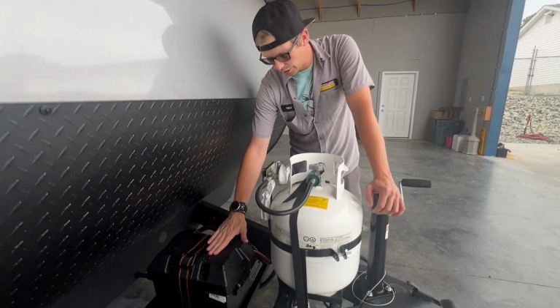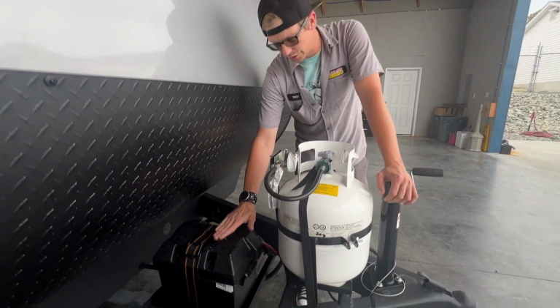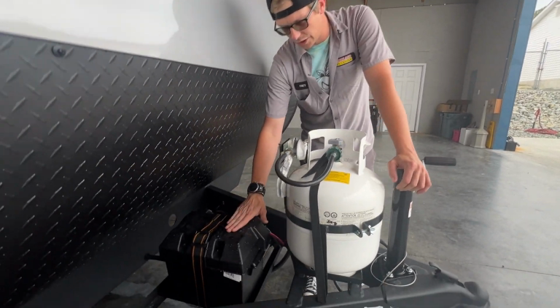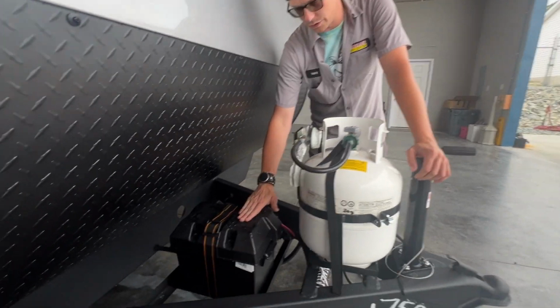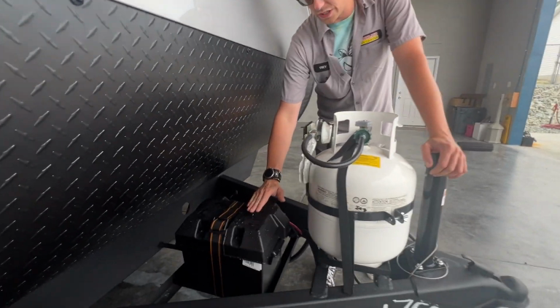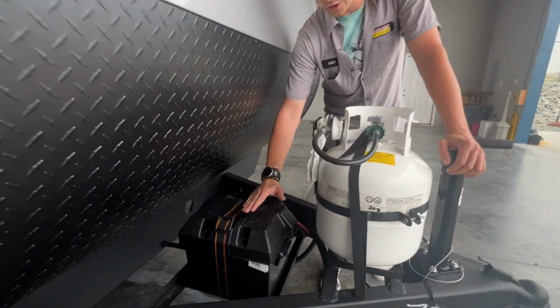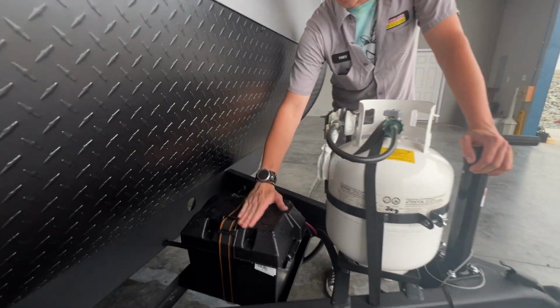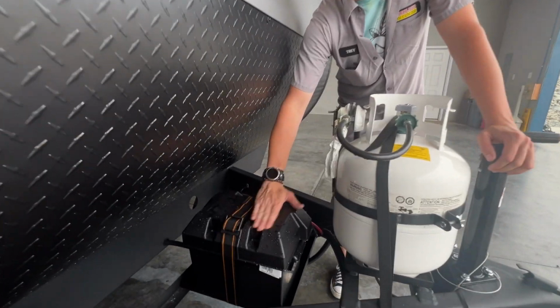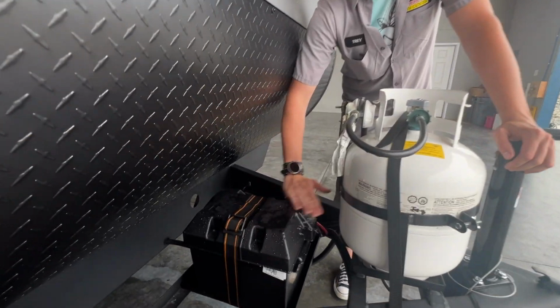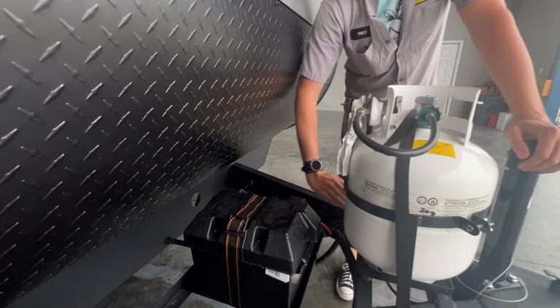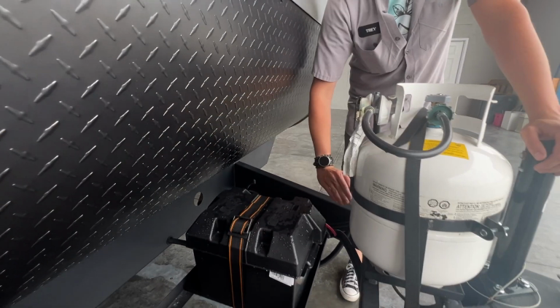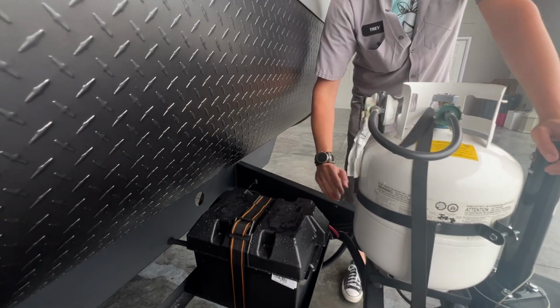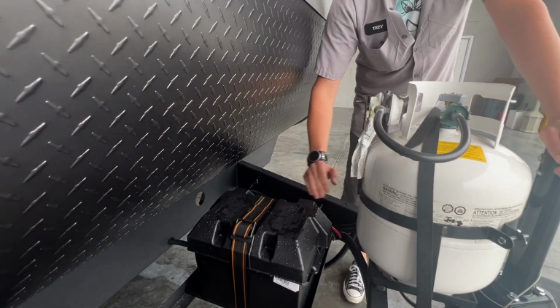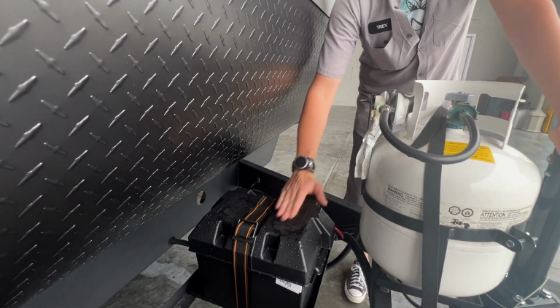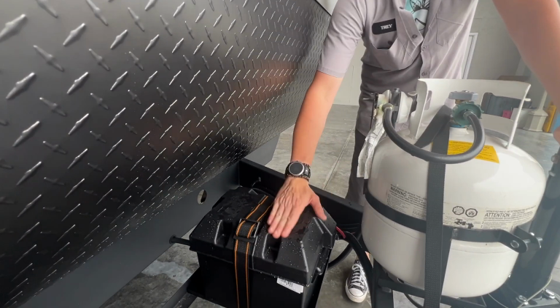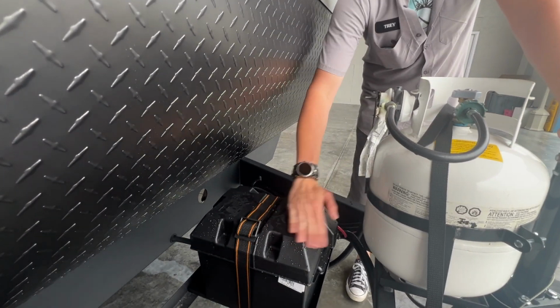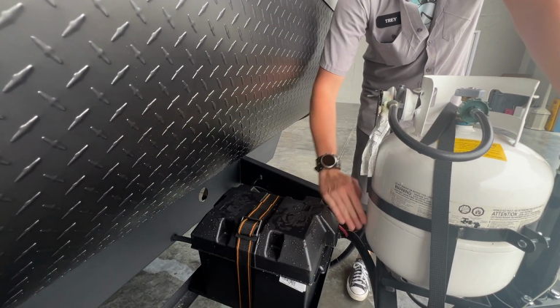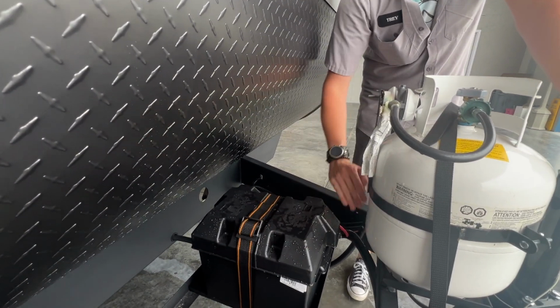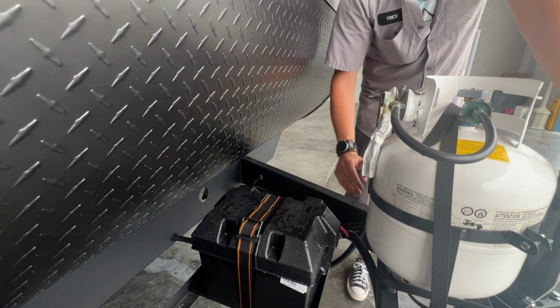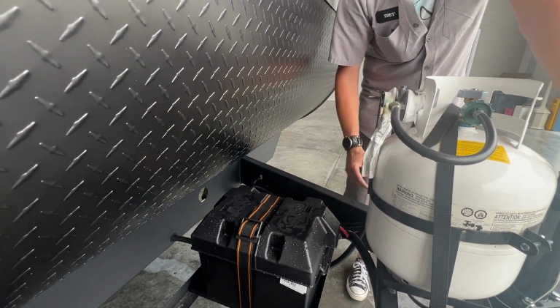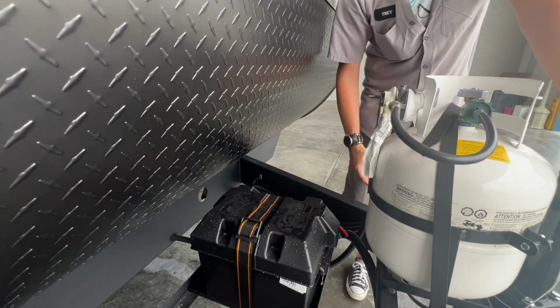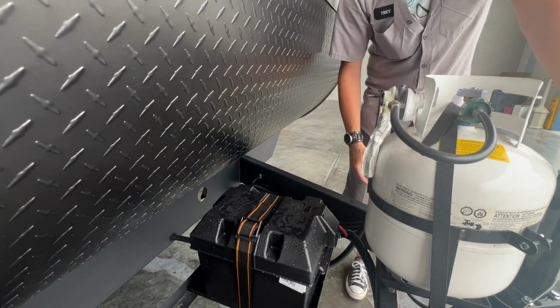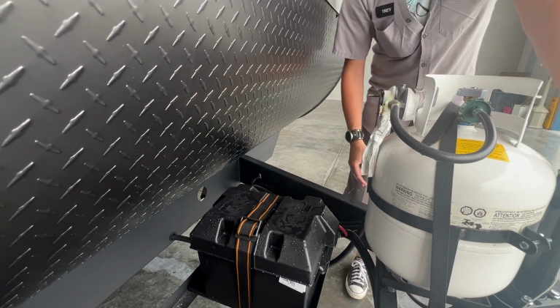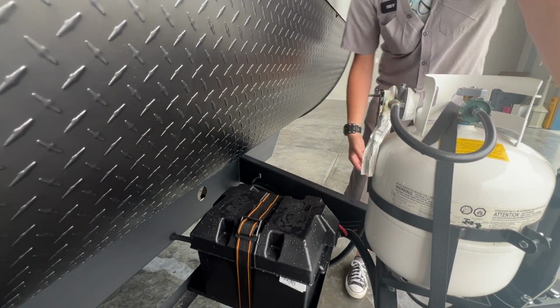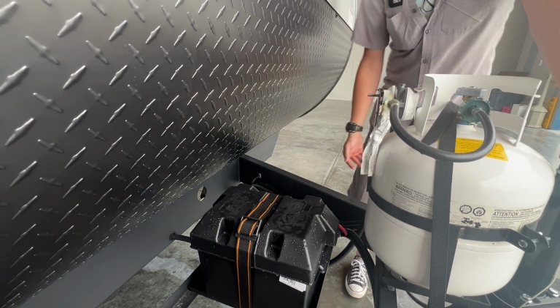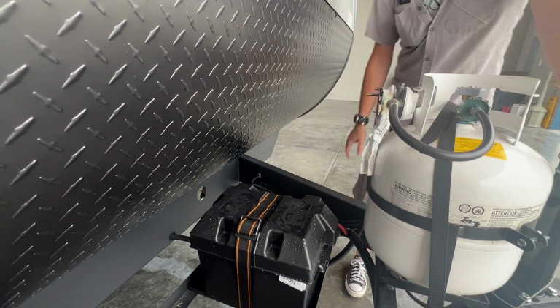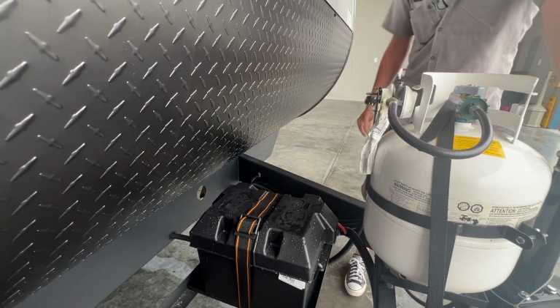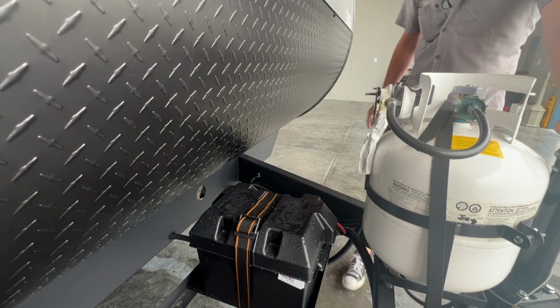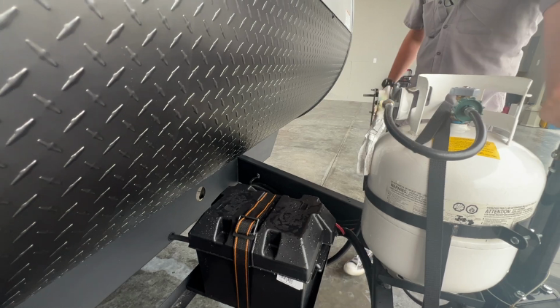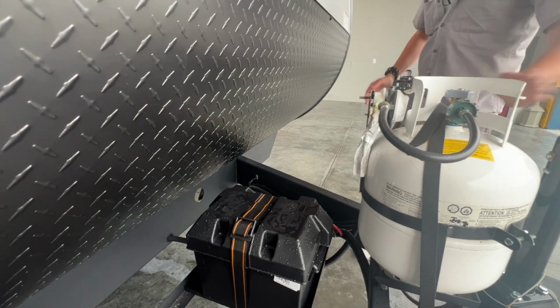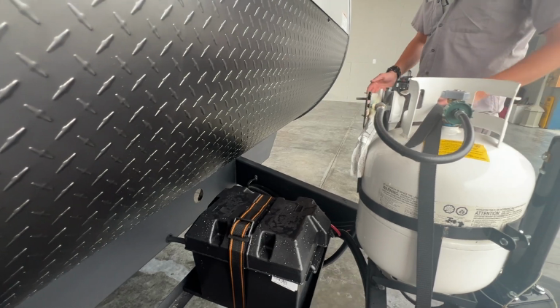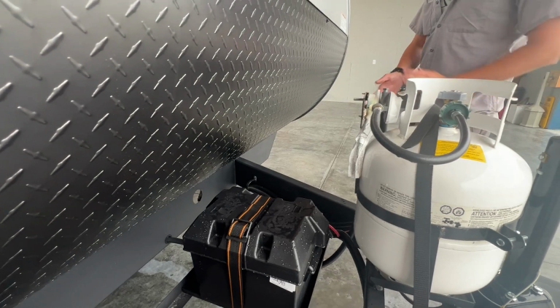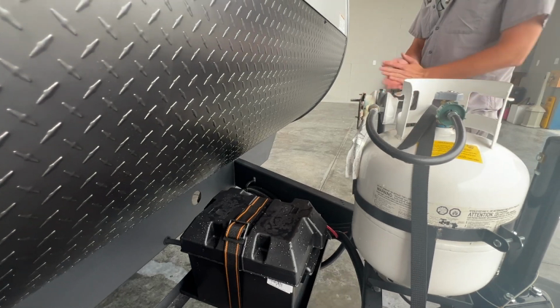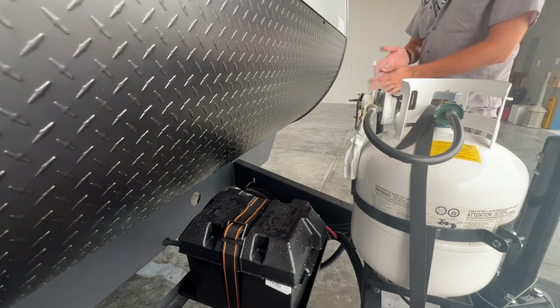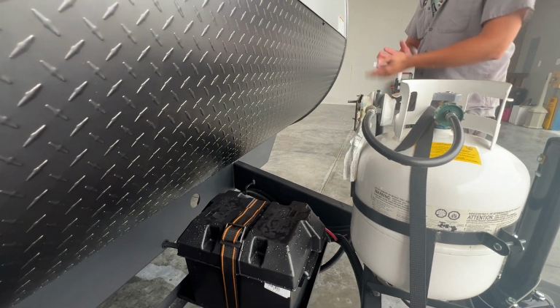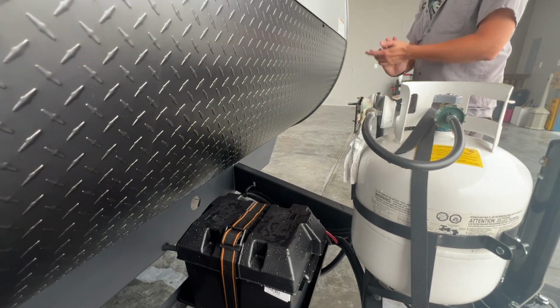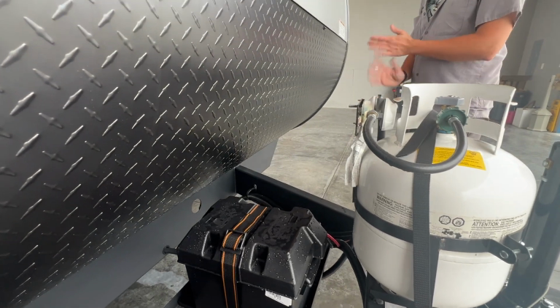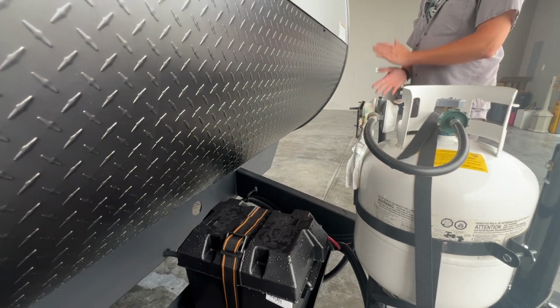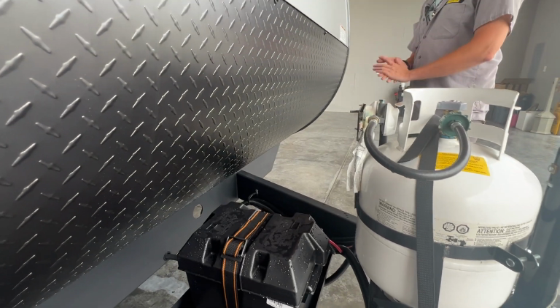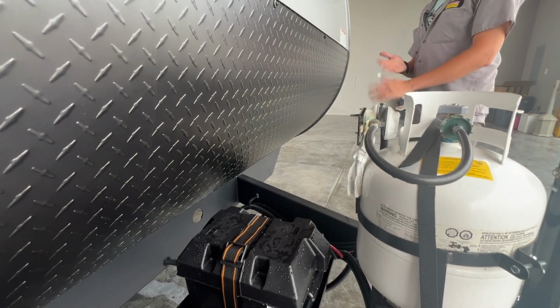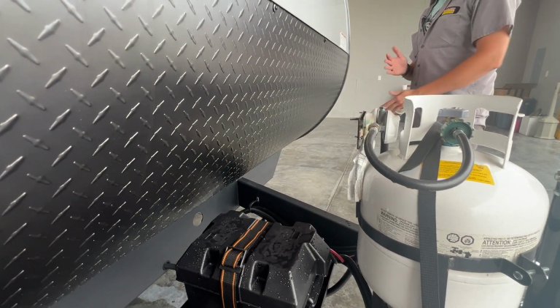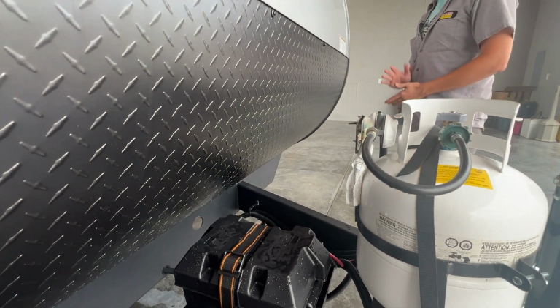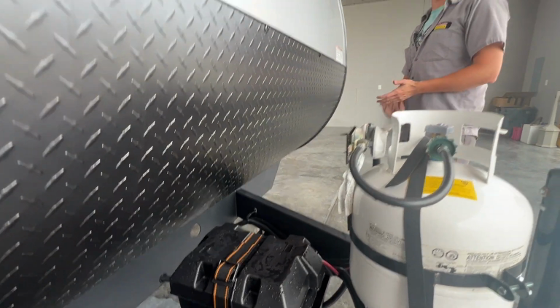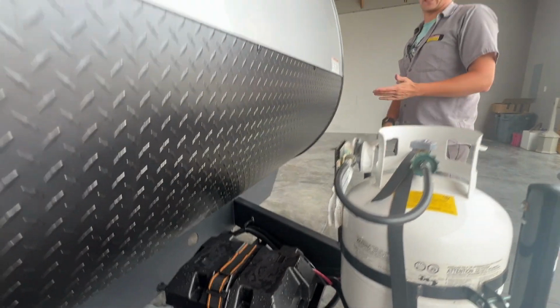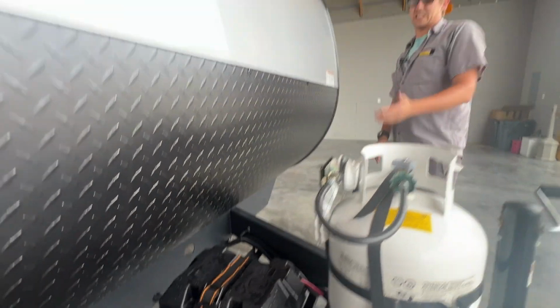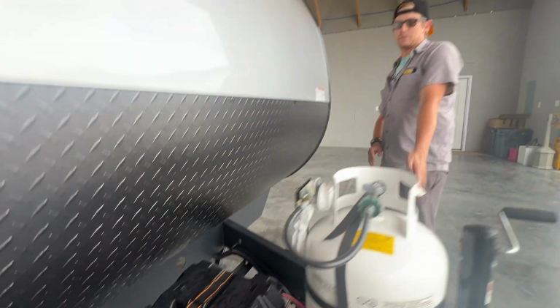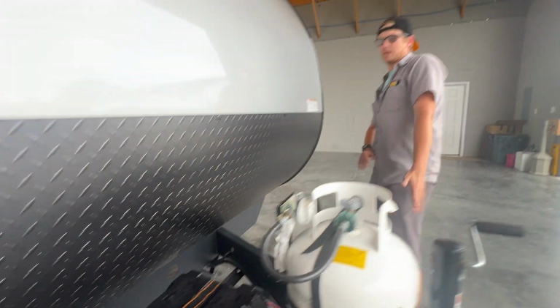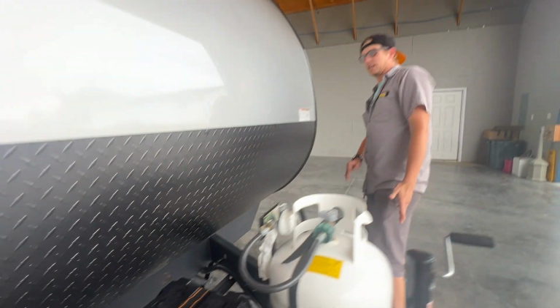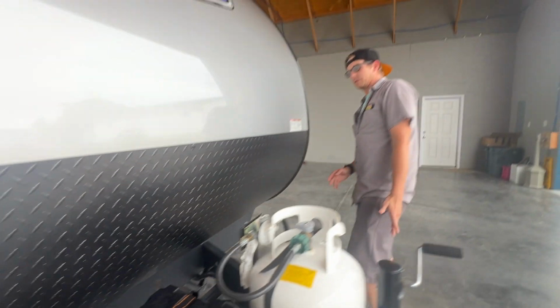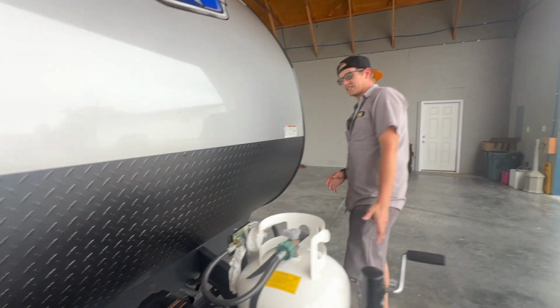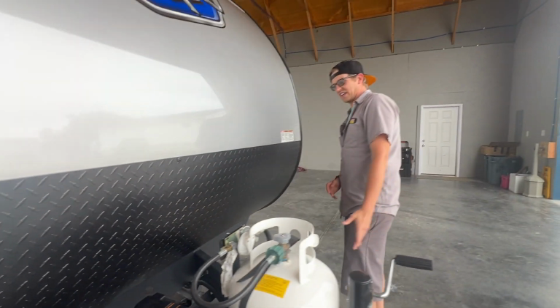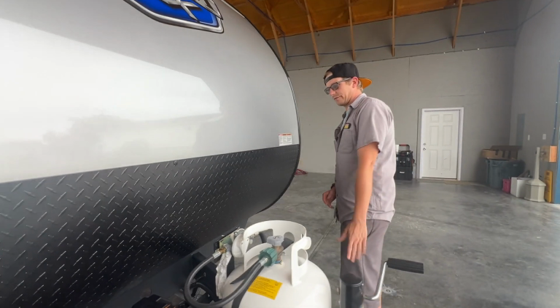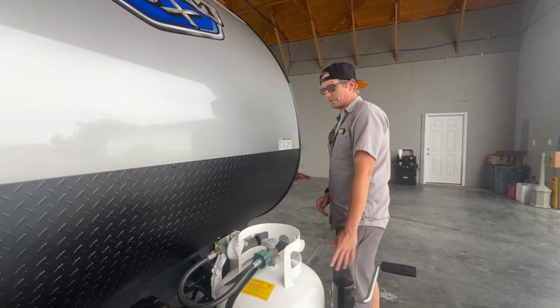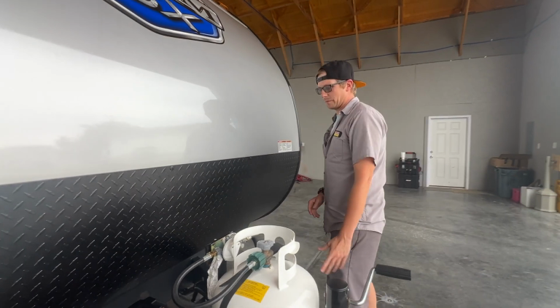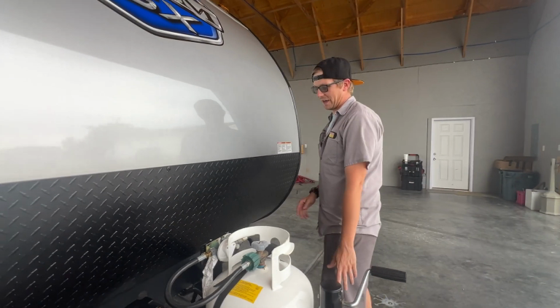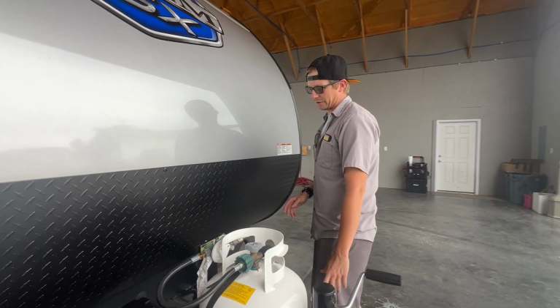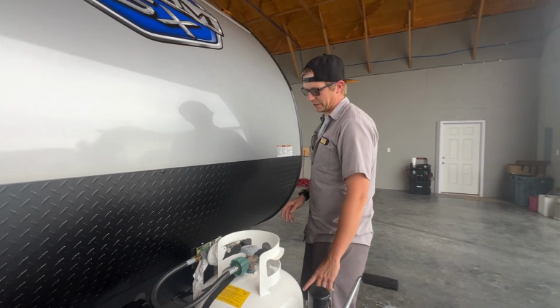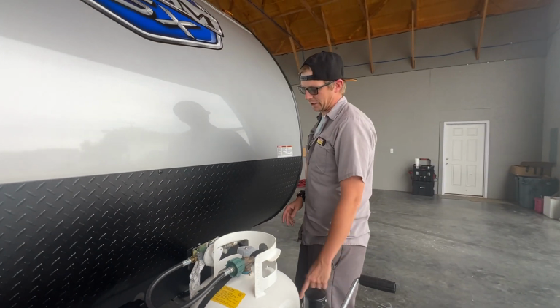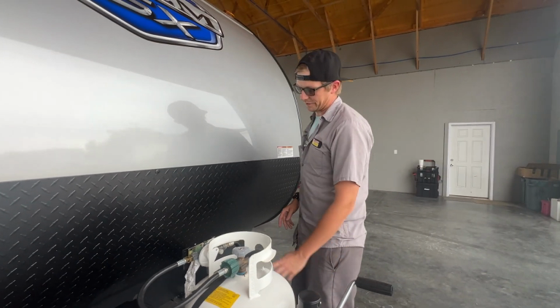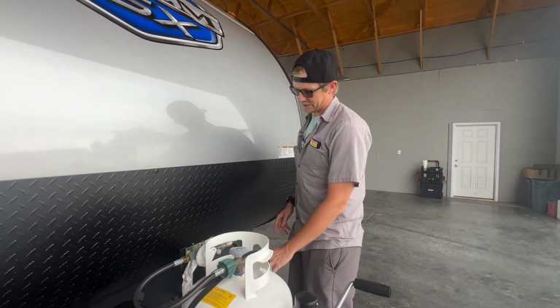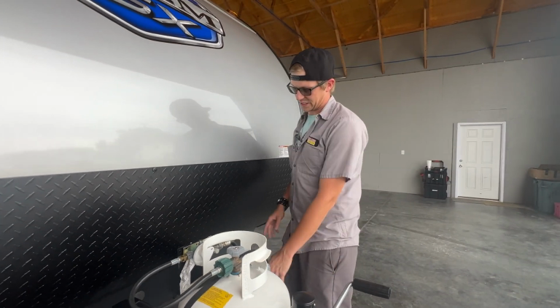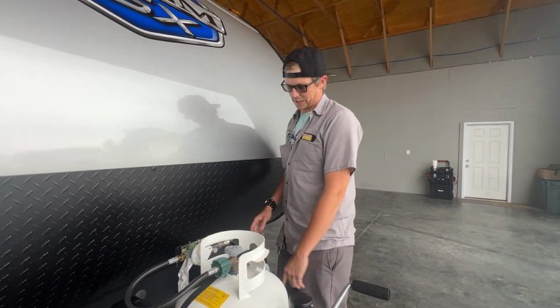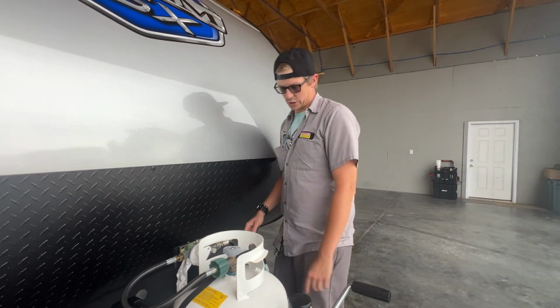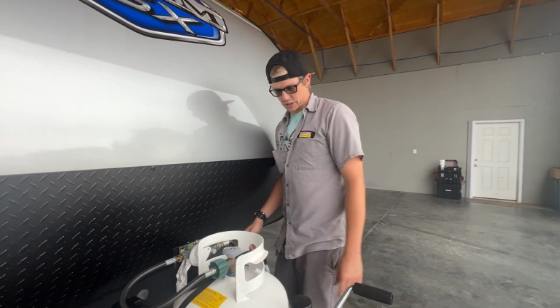Under here is your 12-volt battery, protected by this weather-protected box that's going to keep the elements out from your battery and all of its connections.